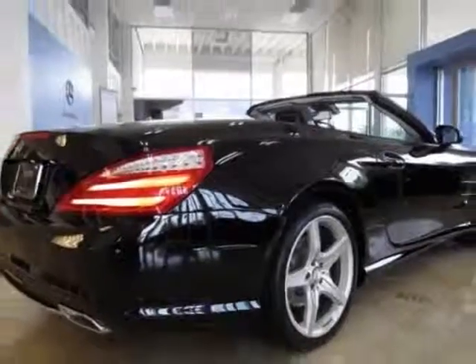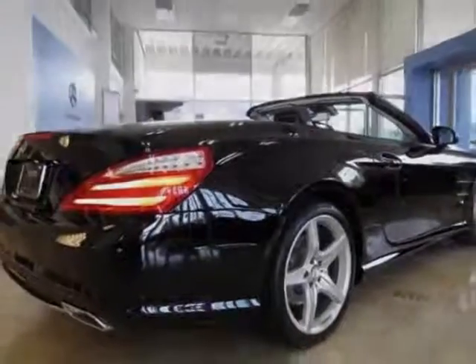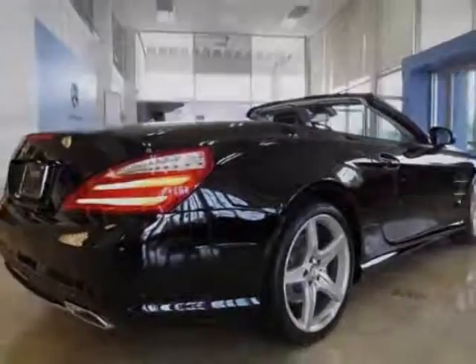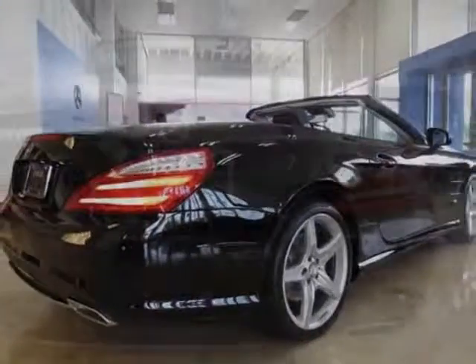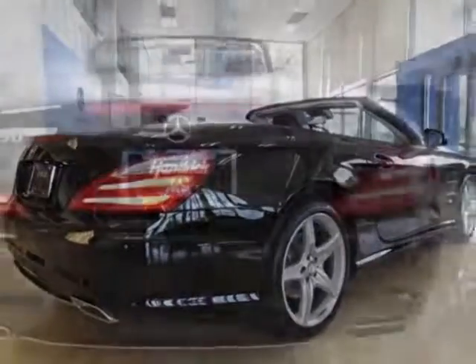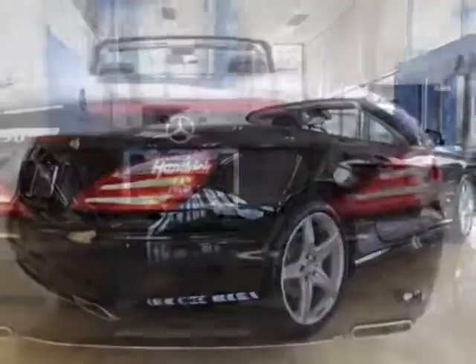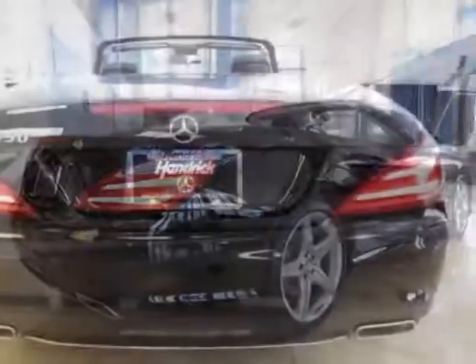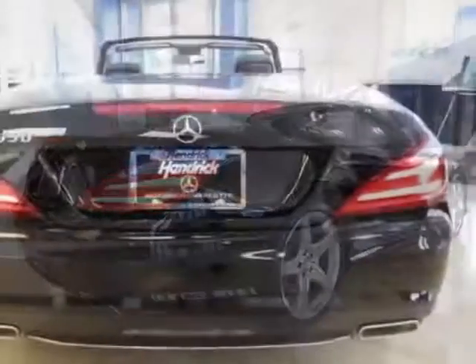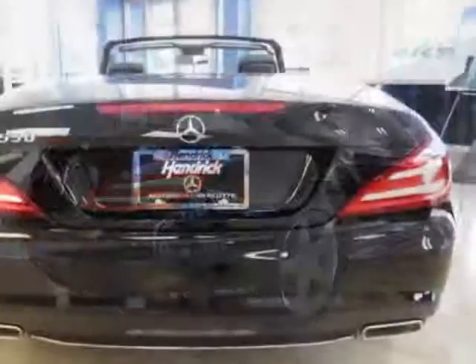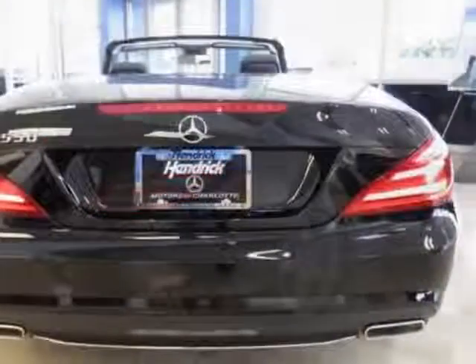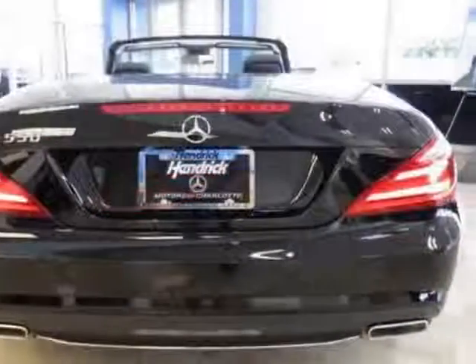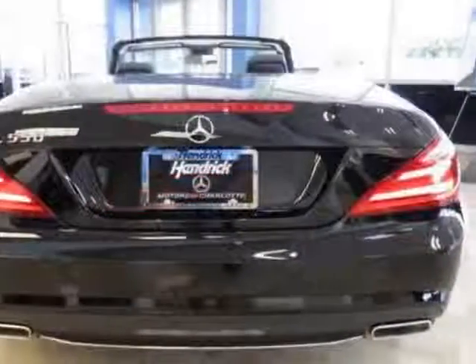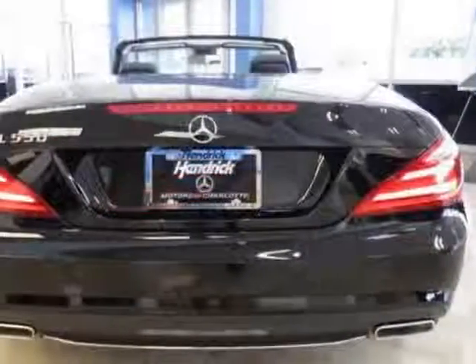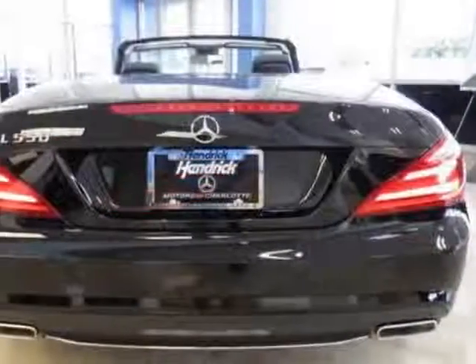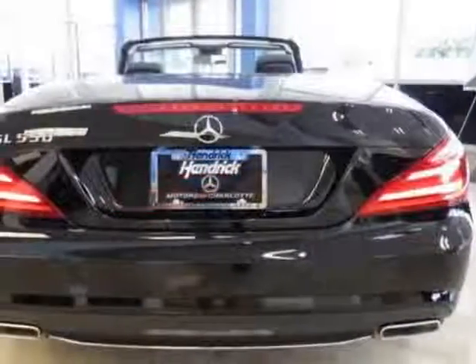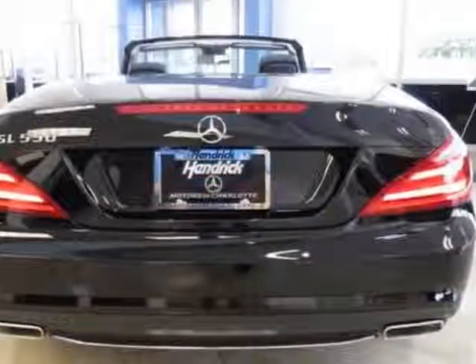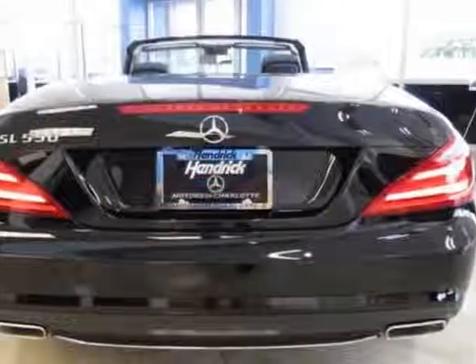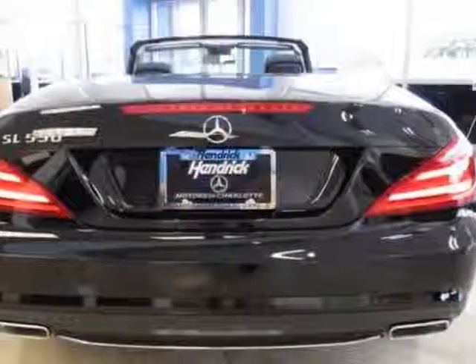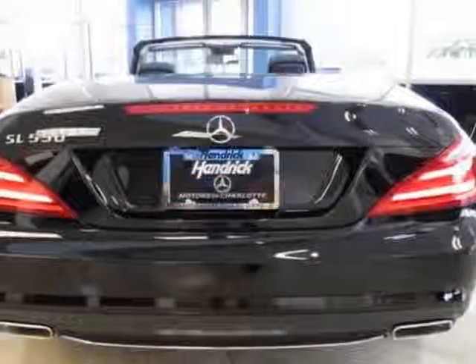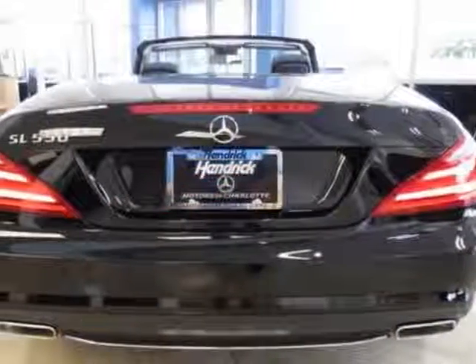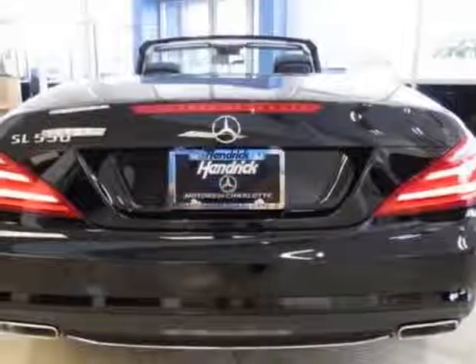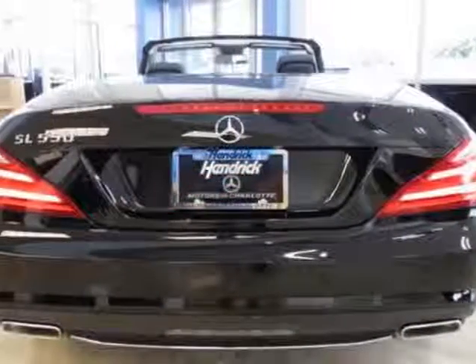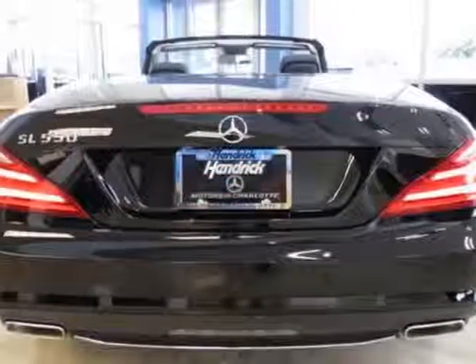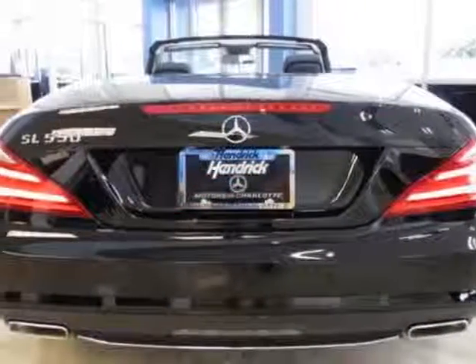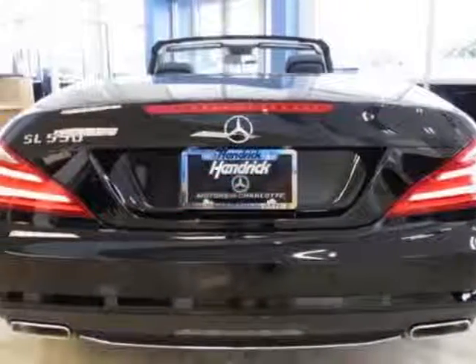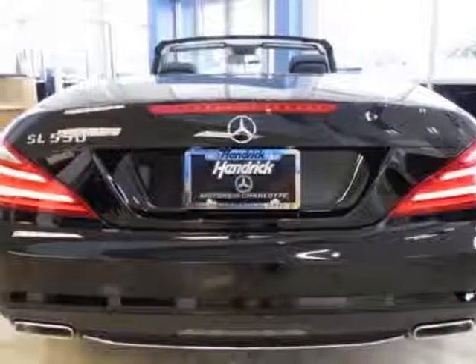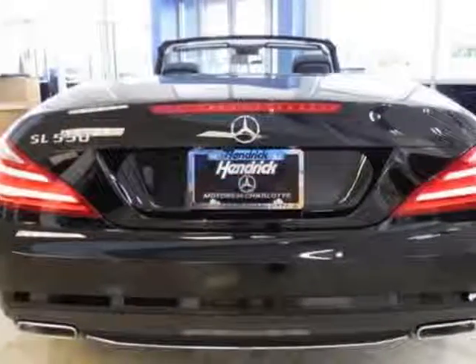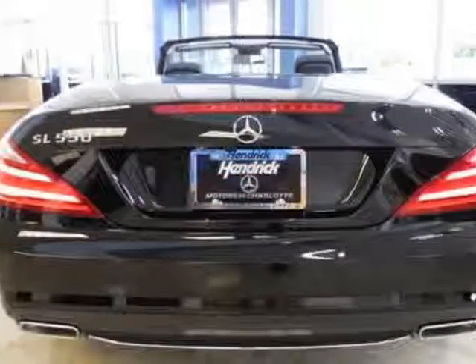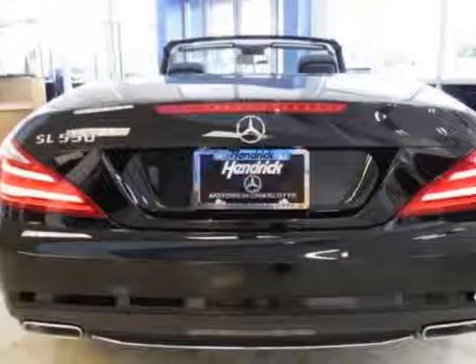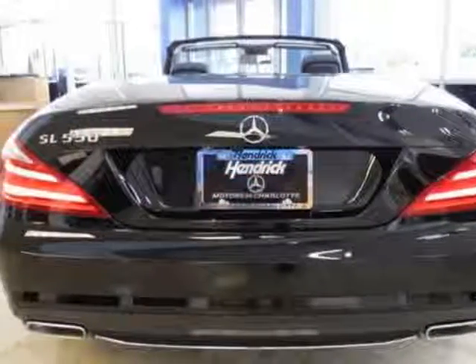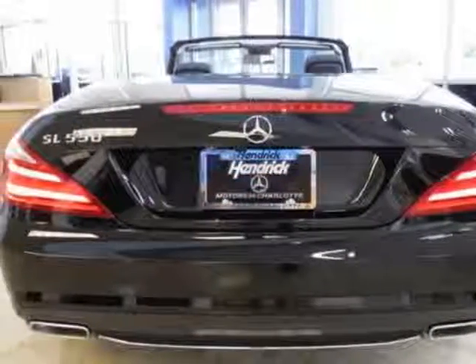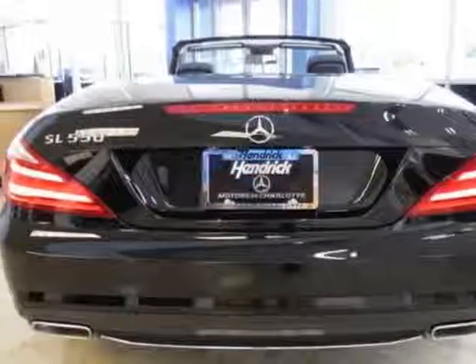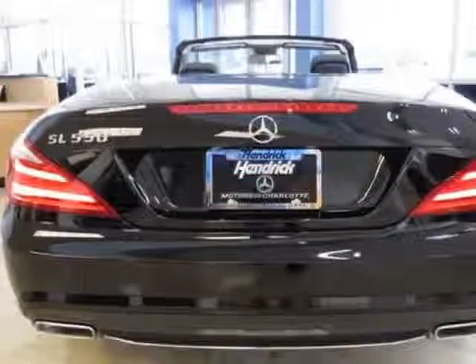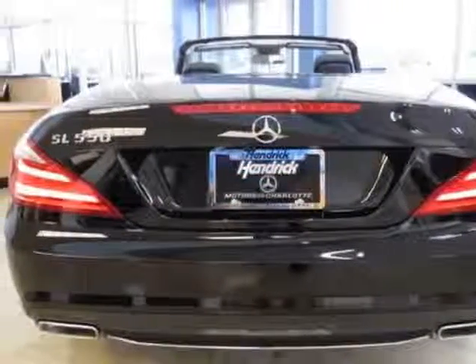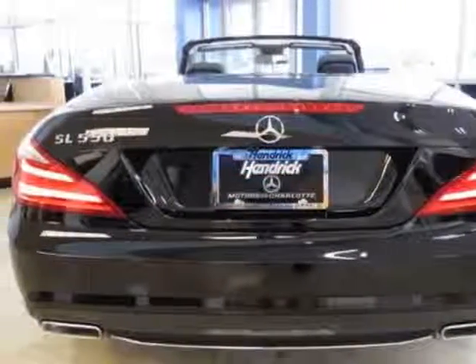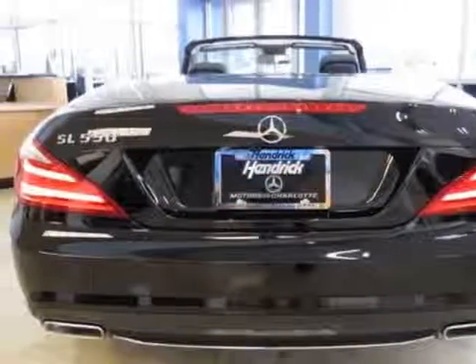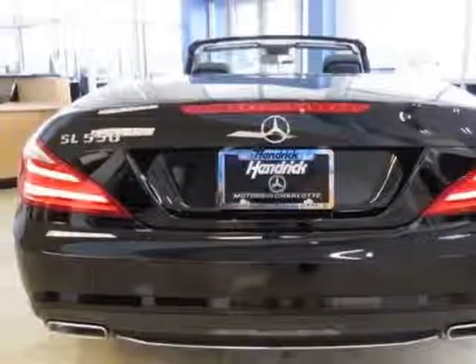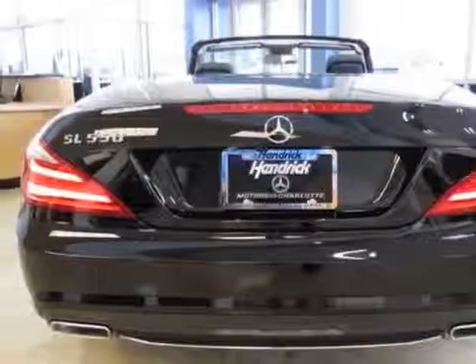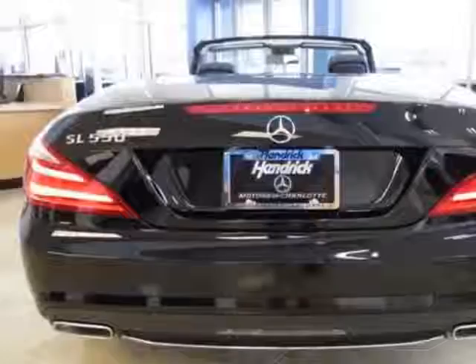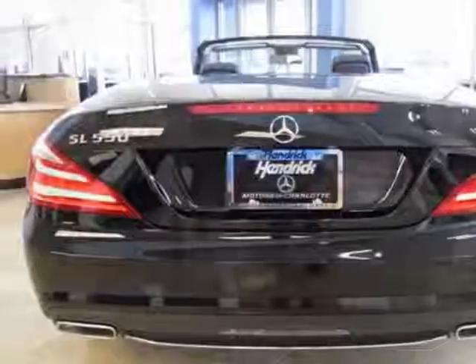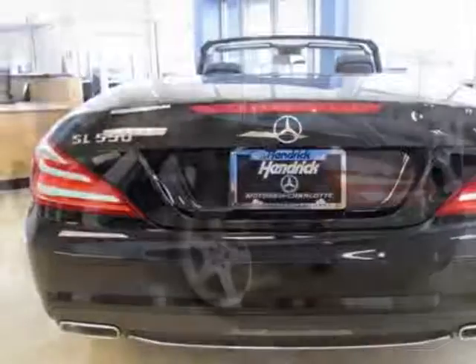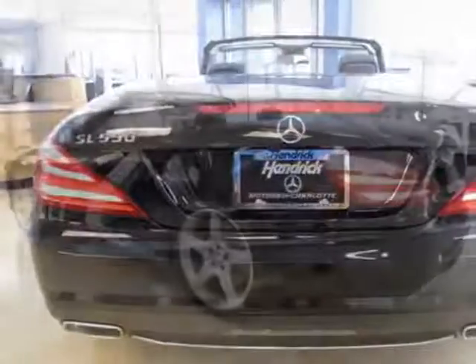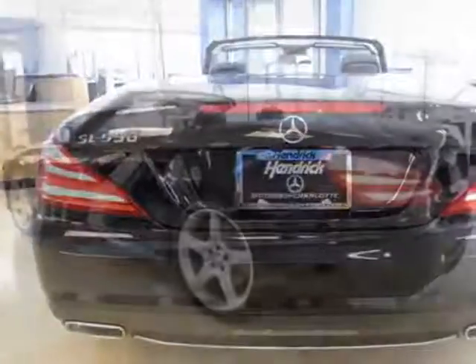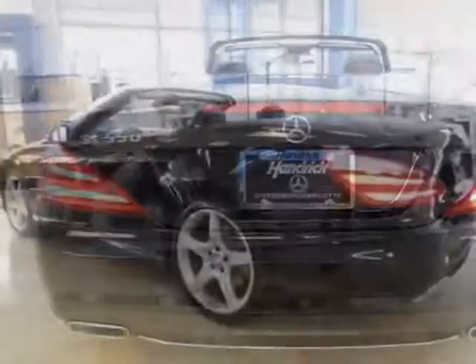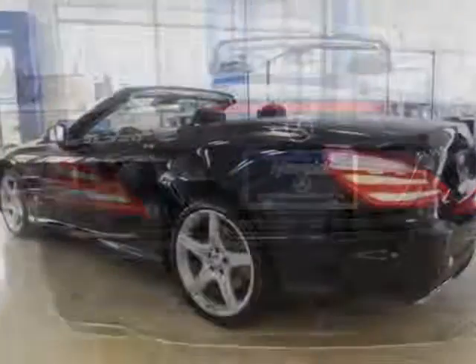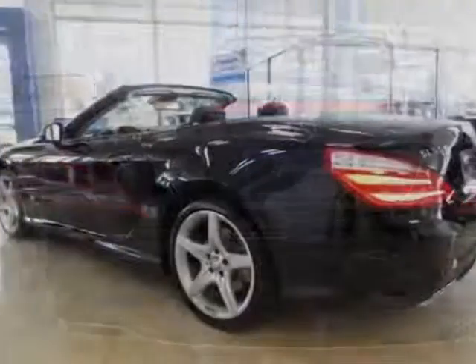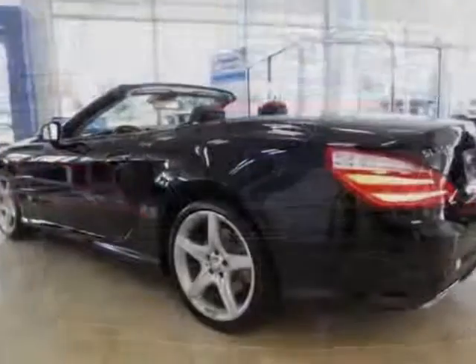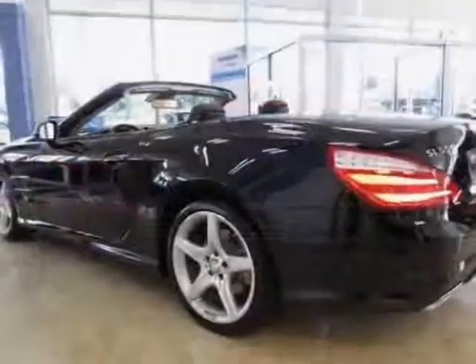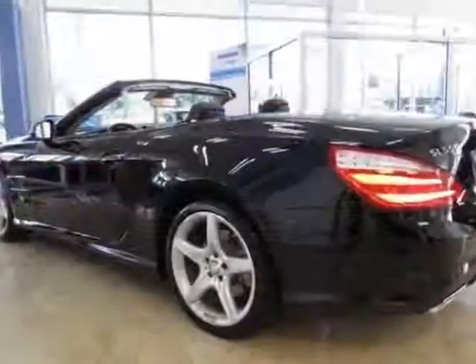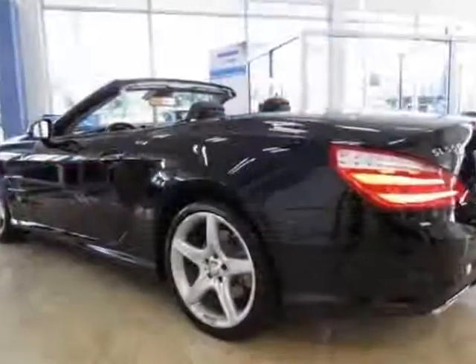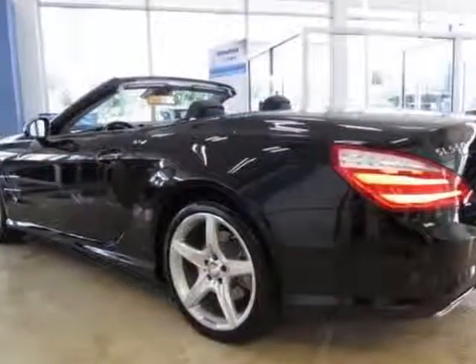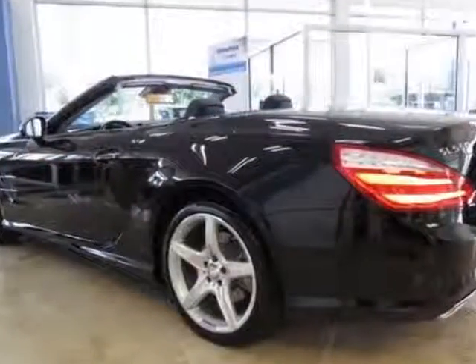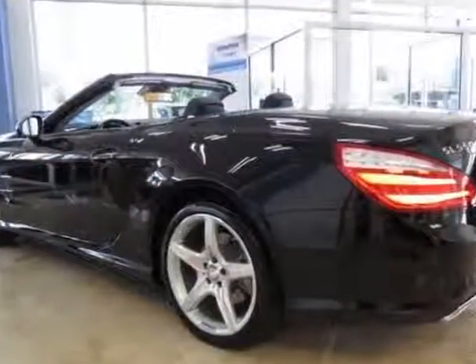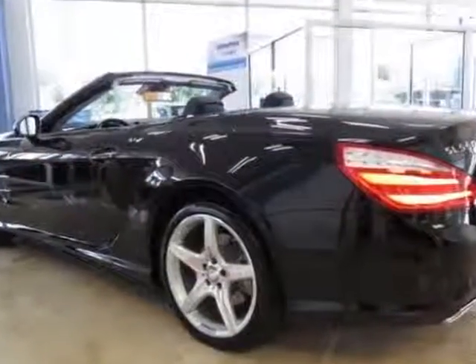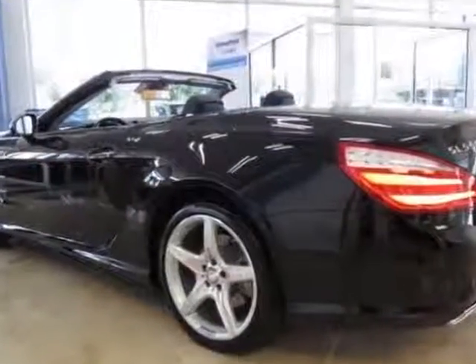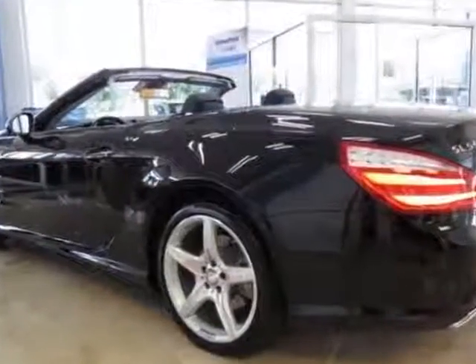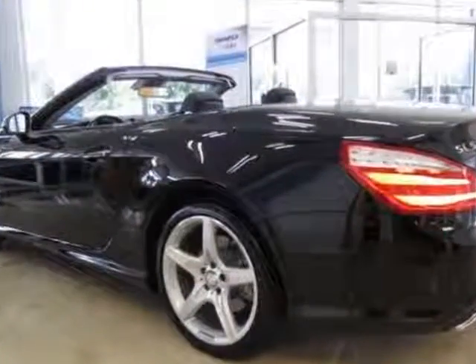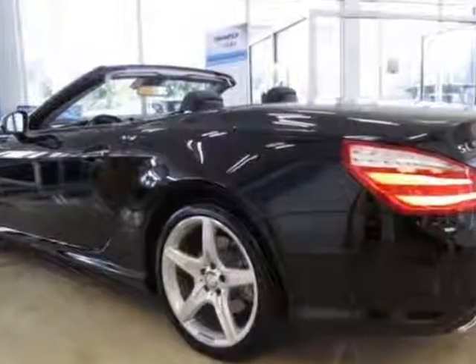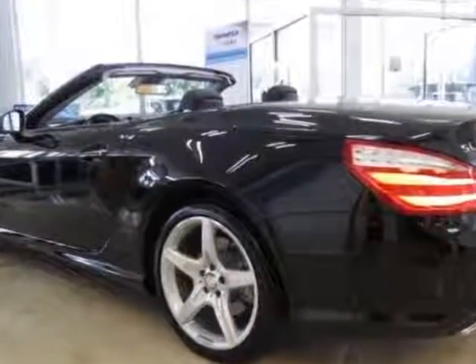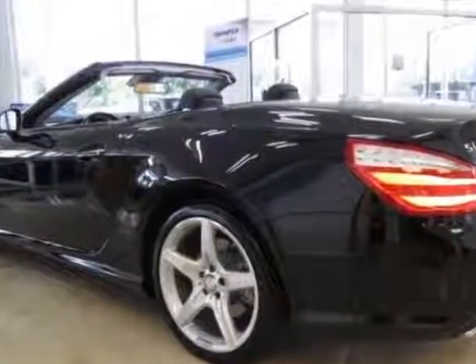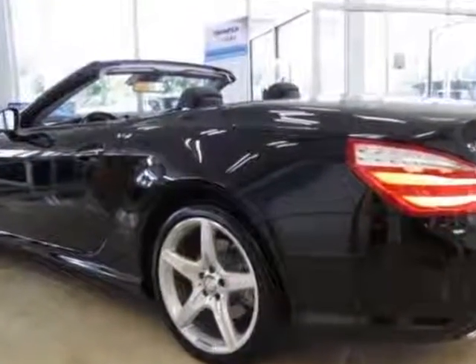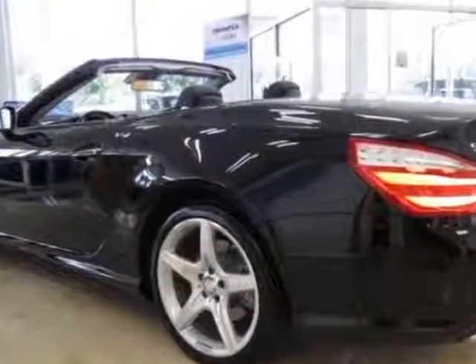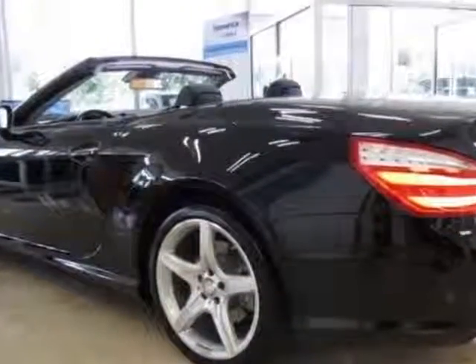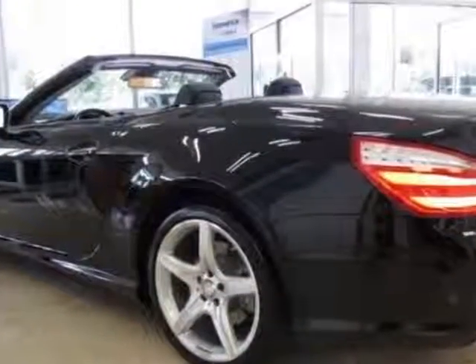This SL-Class boasts a 4.7-liter engine and has a 7-speed automatic transmission.